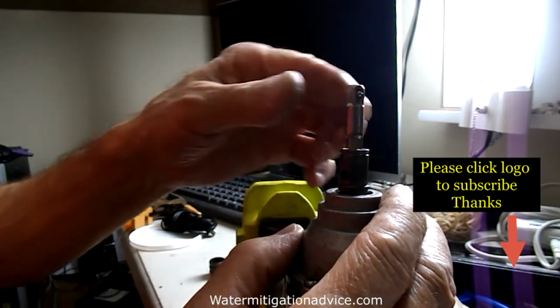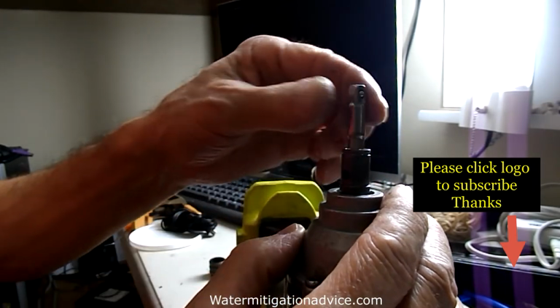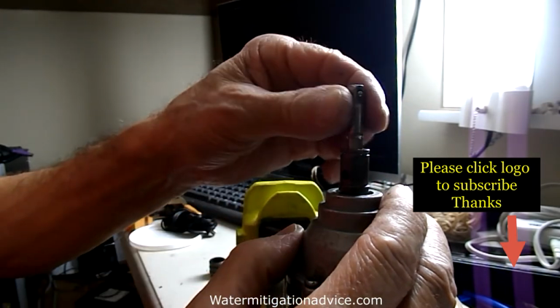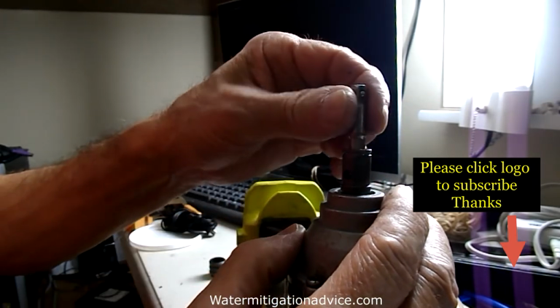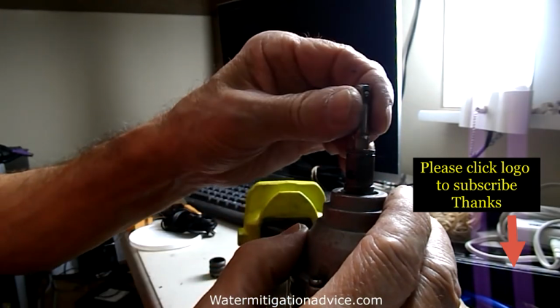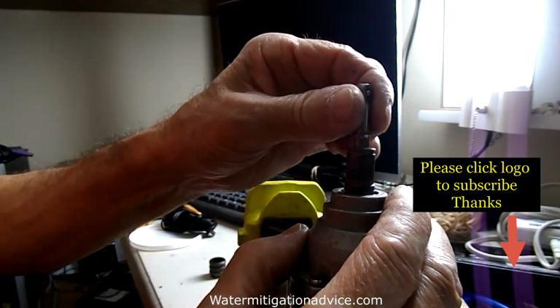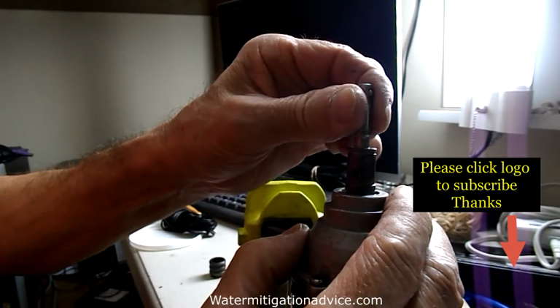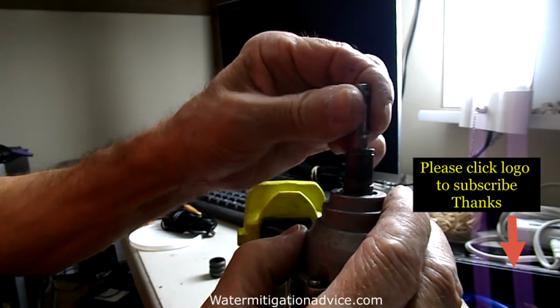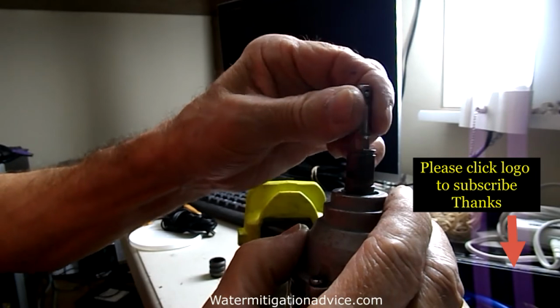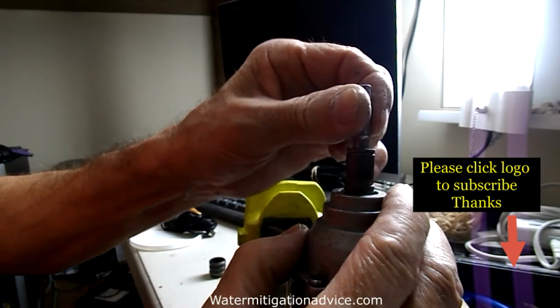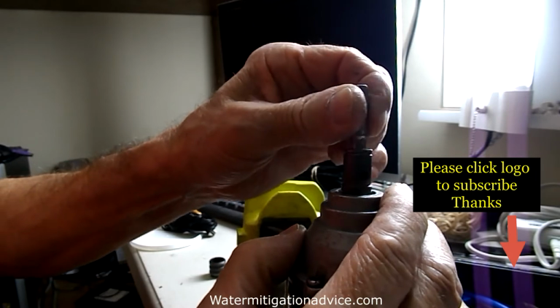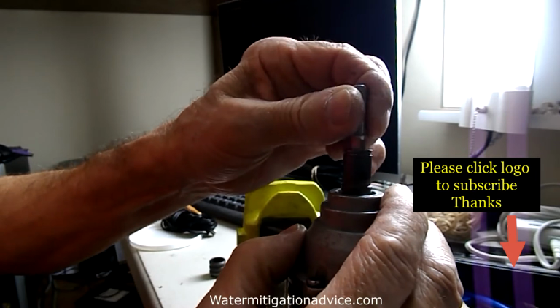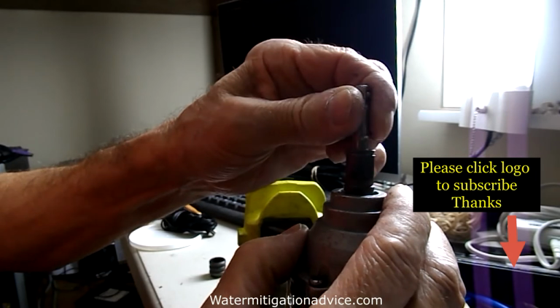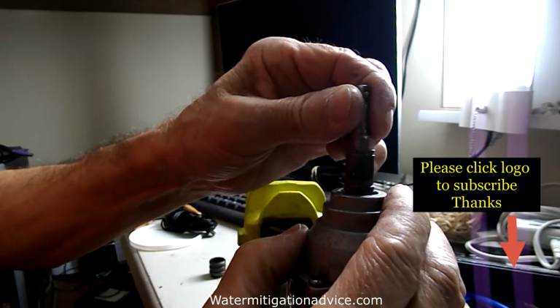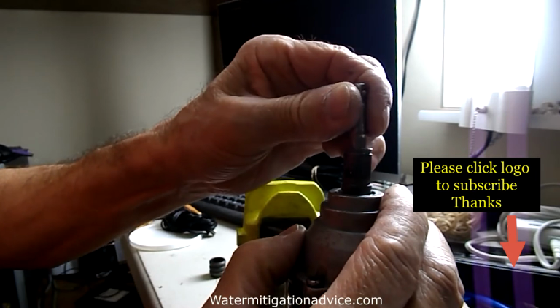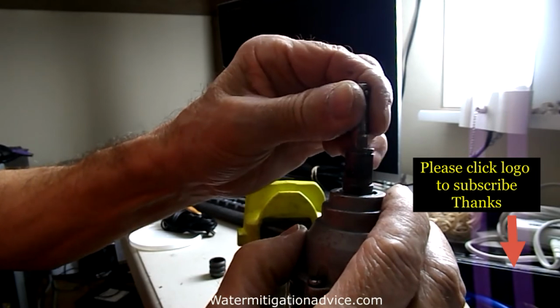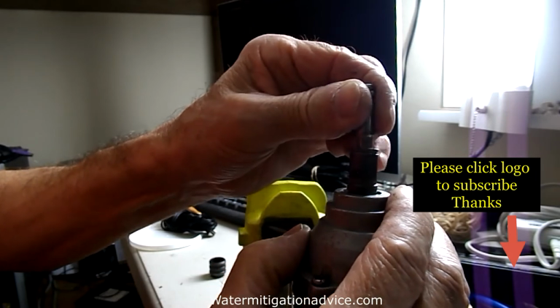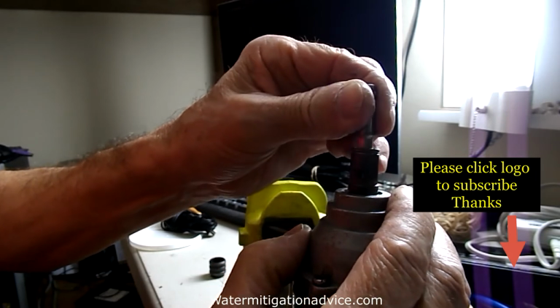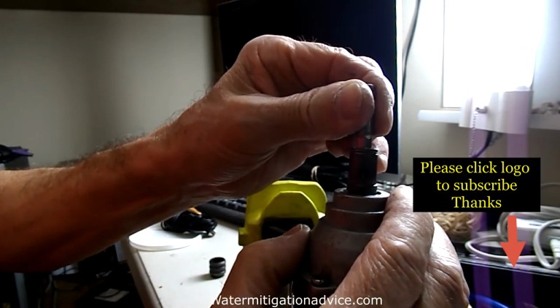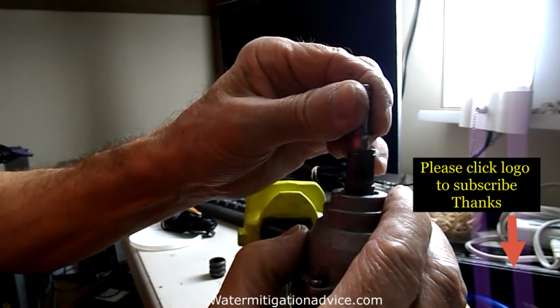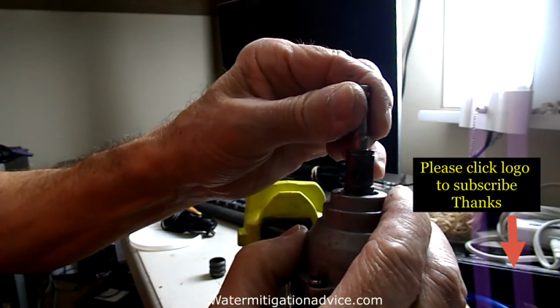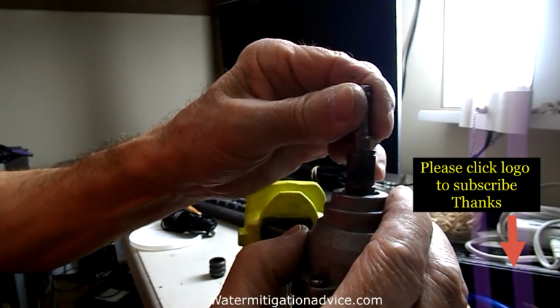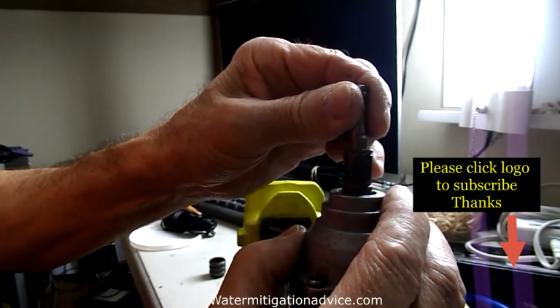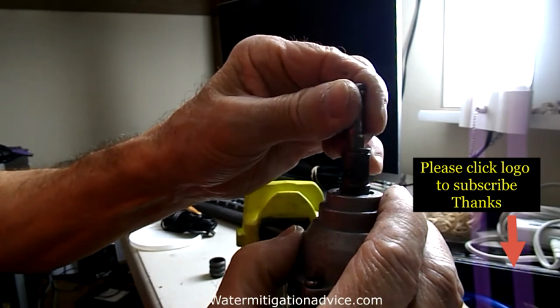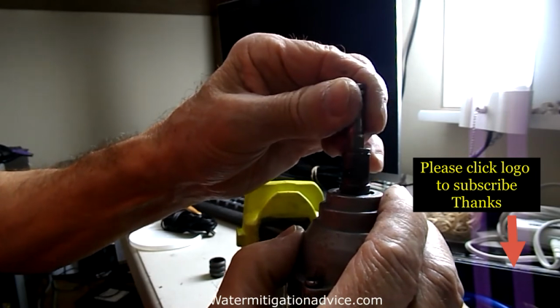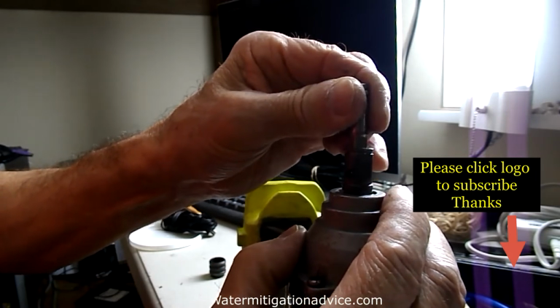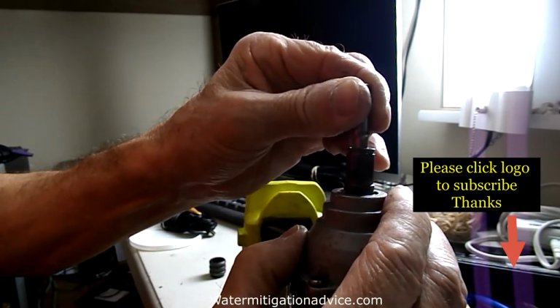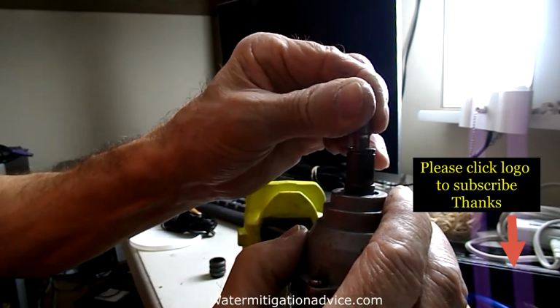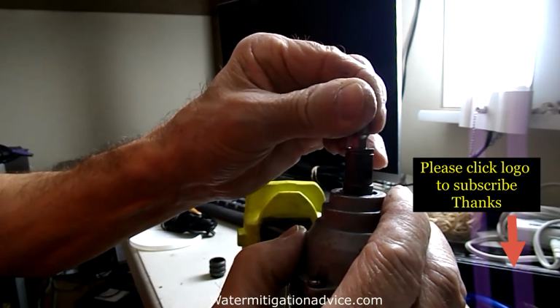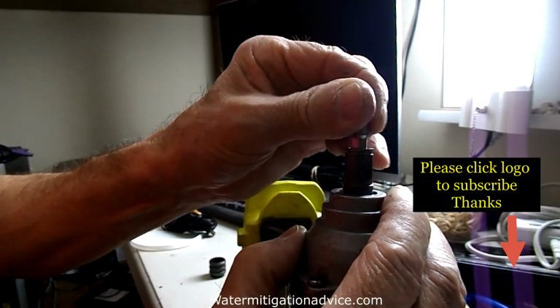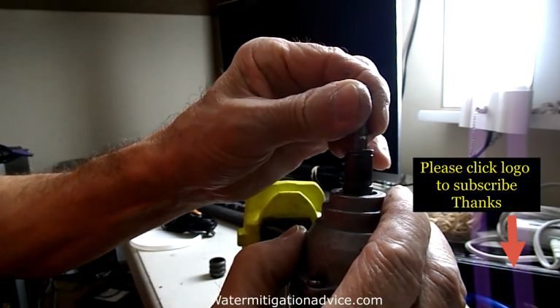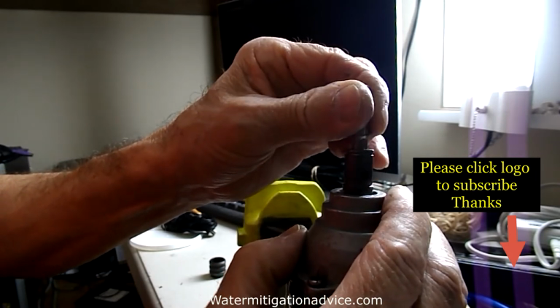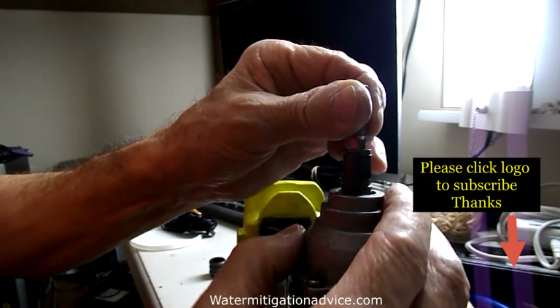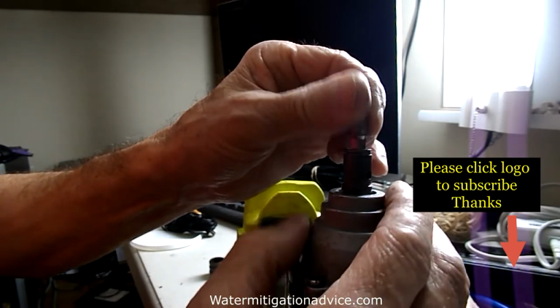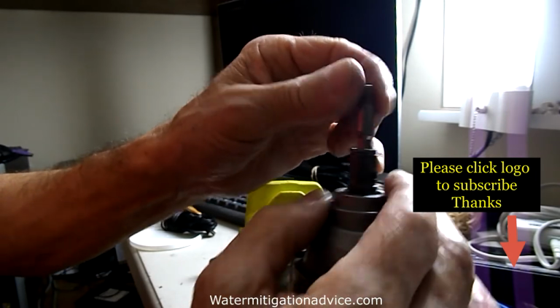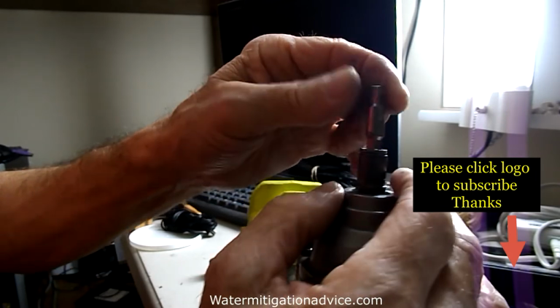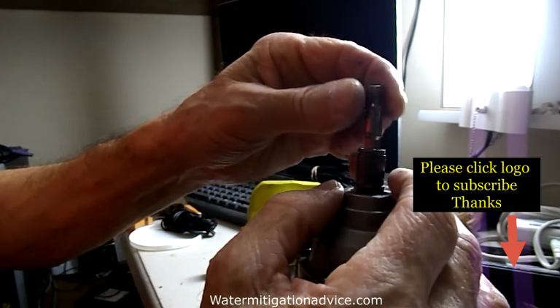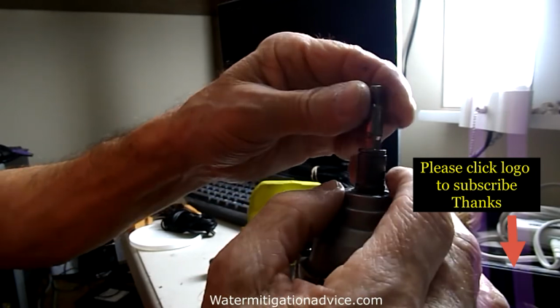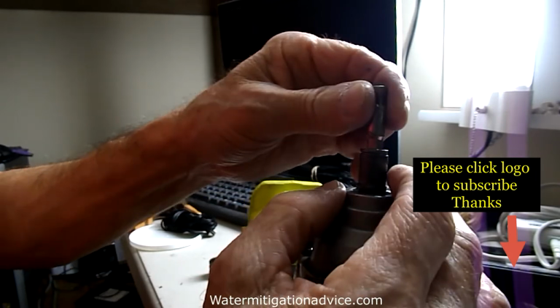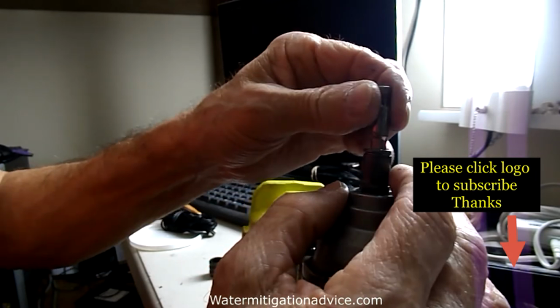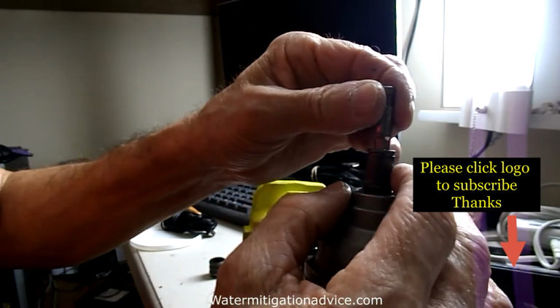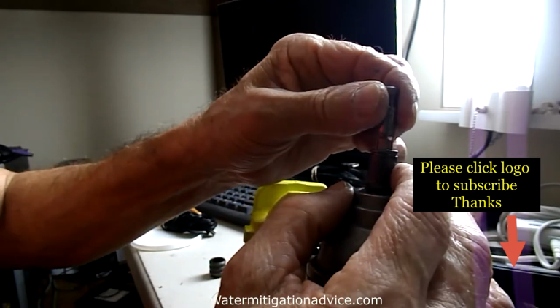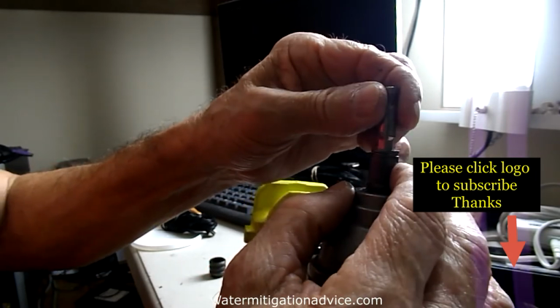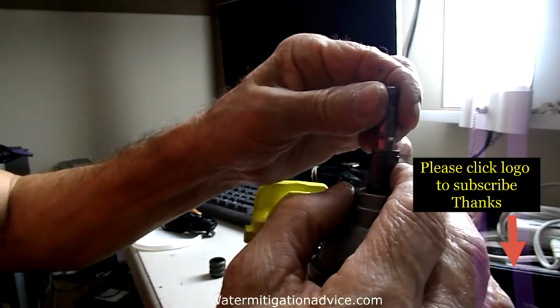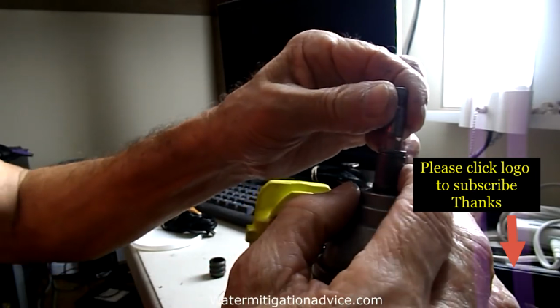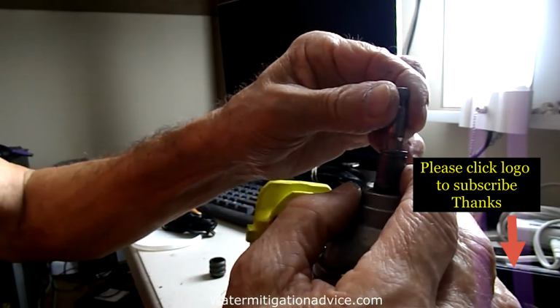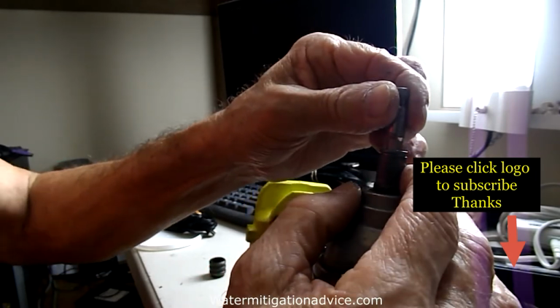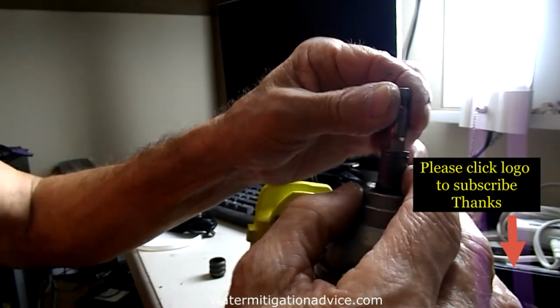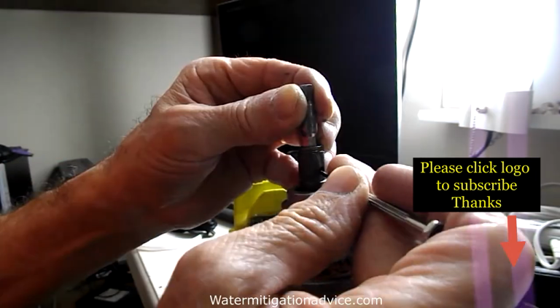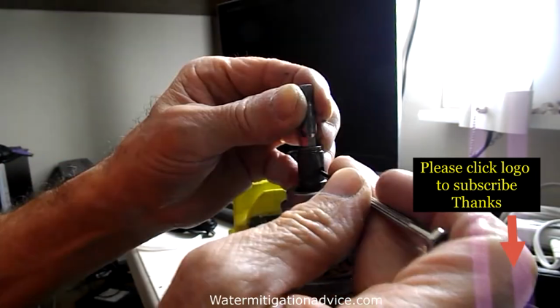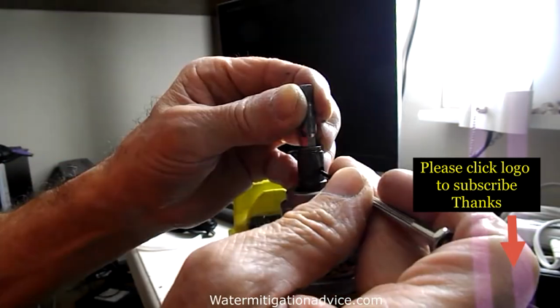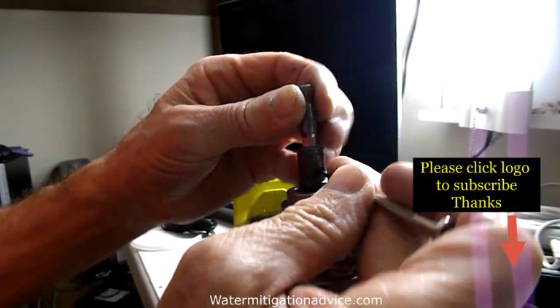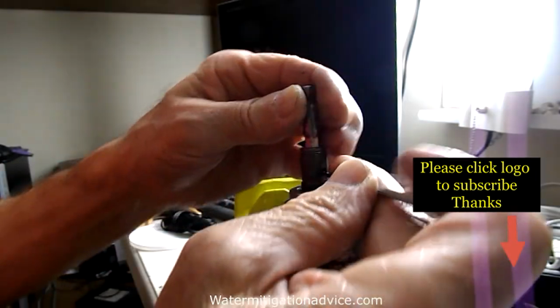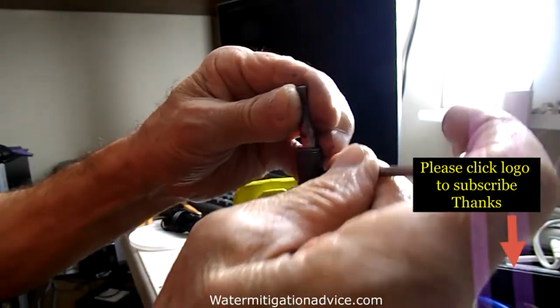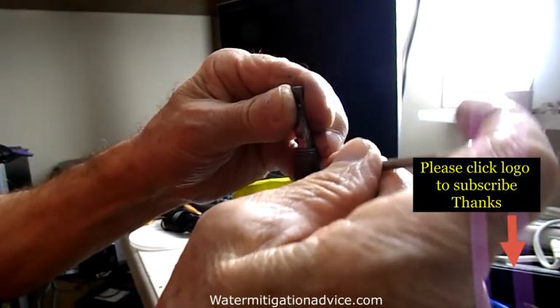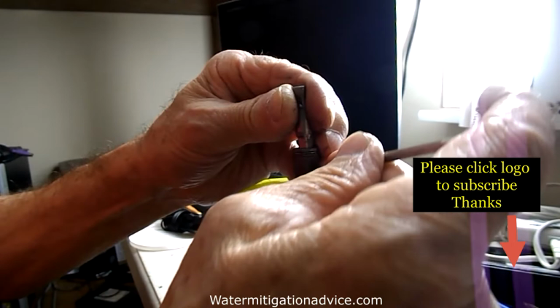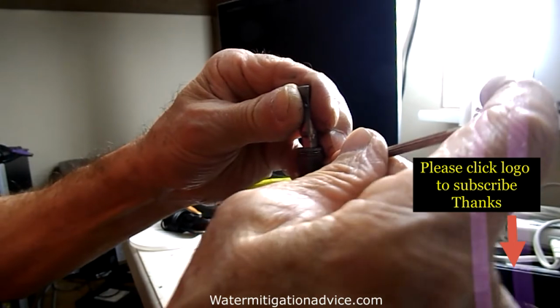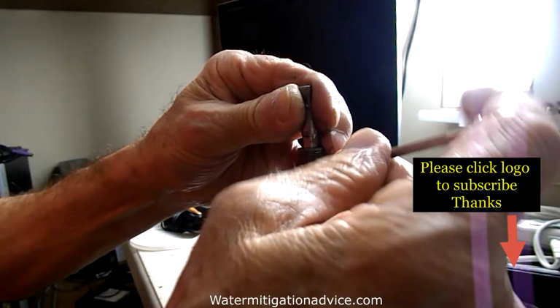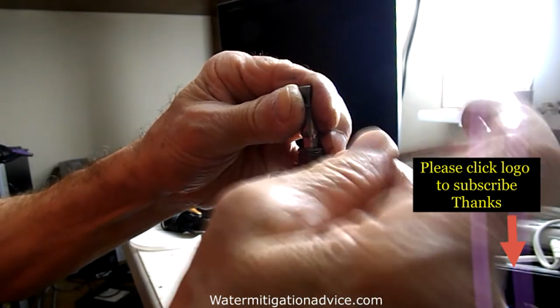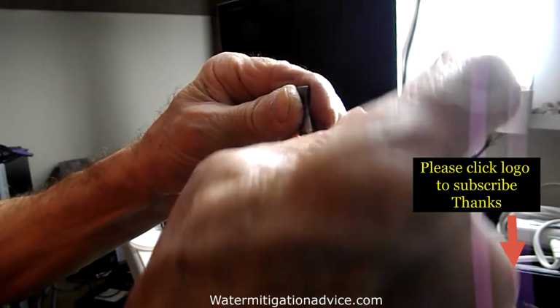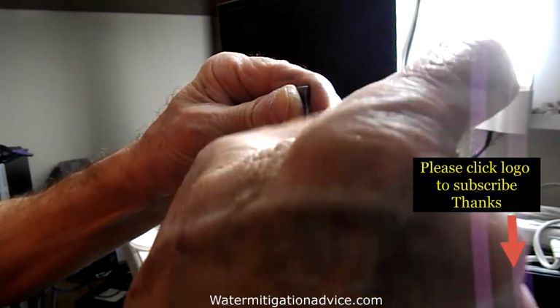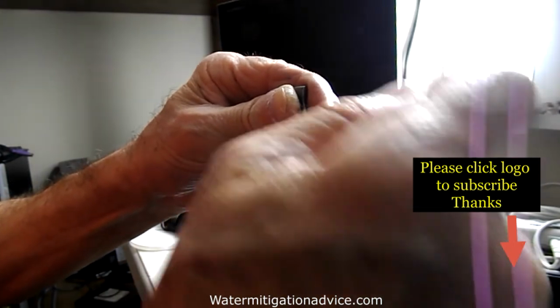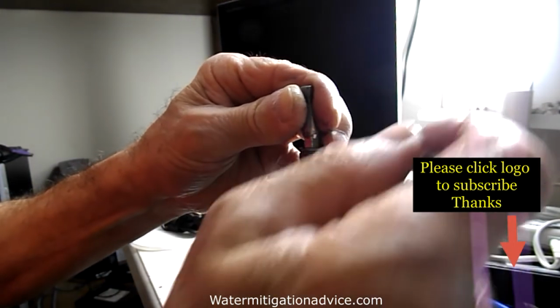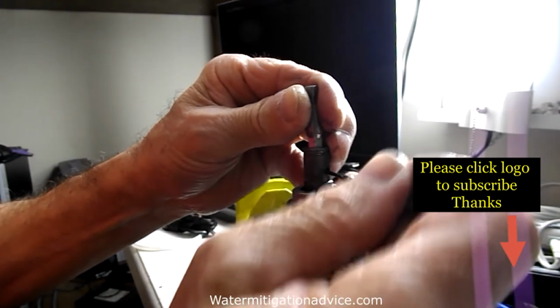You want to hold one end with a screwdriver when you're doing that so that it doesn't just keep spinning around on you, and it'll just twist right off.